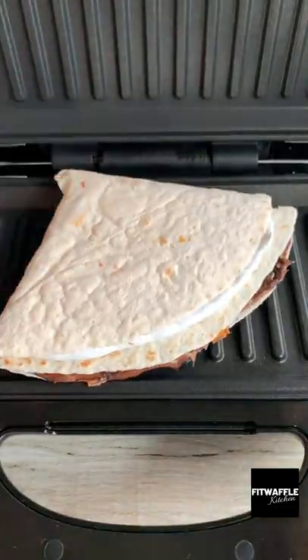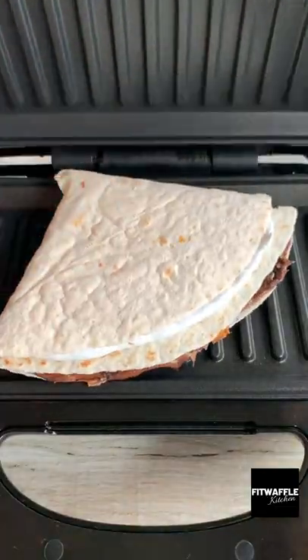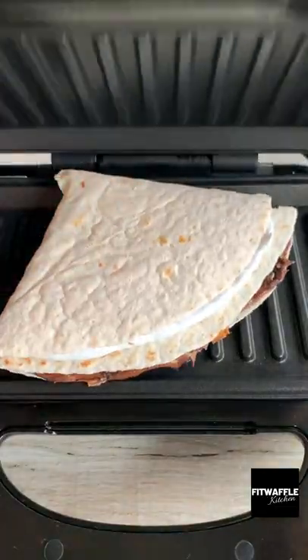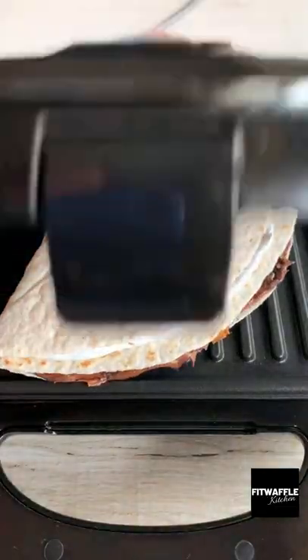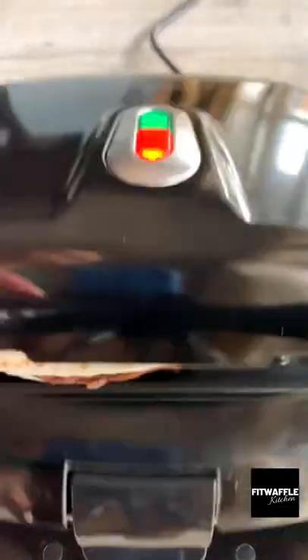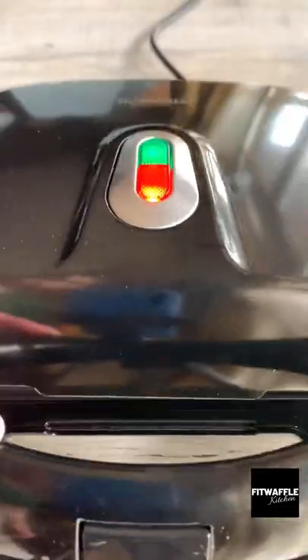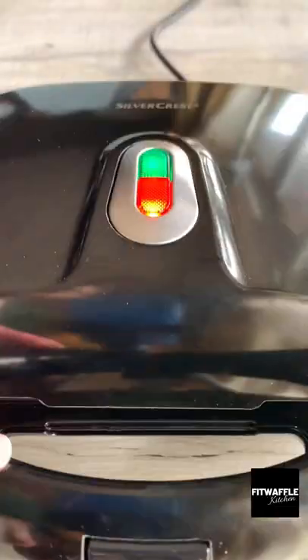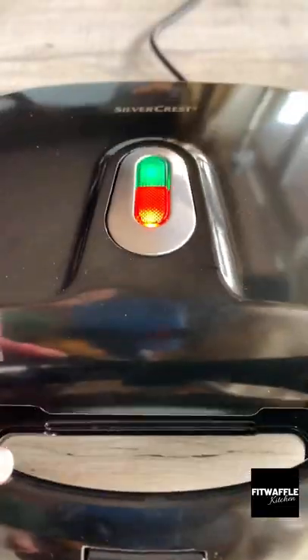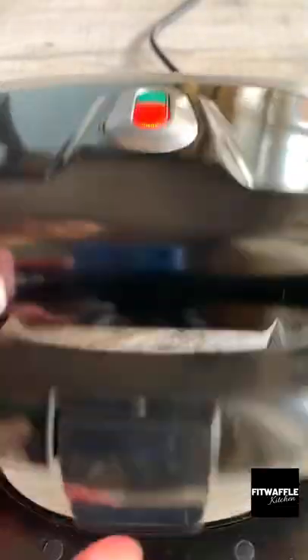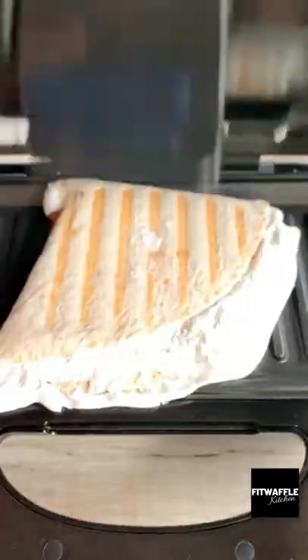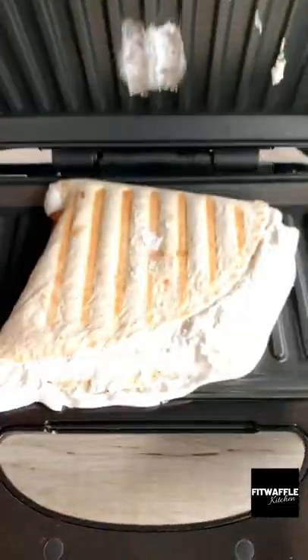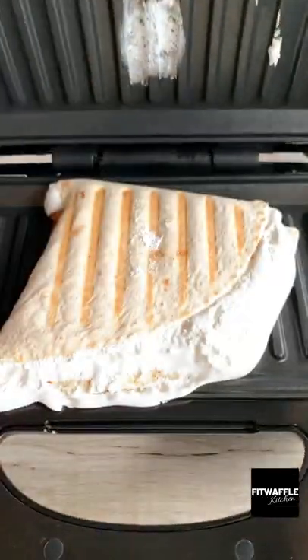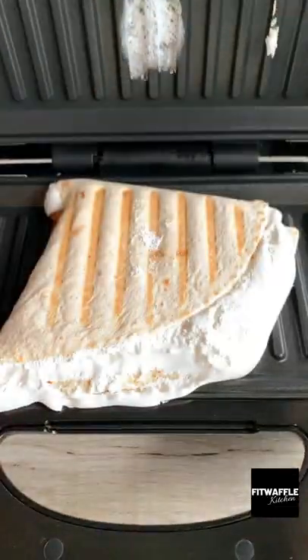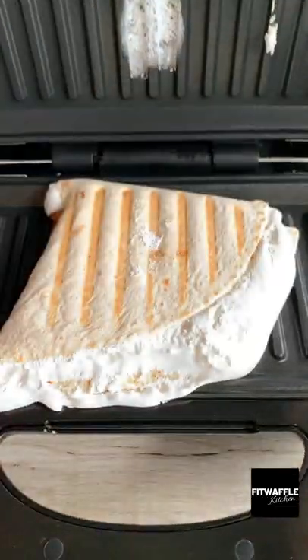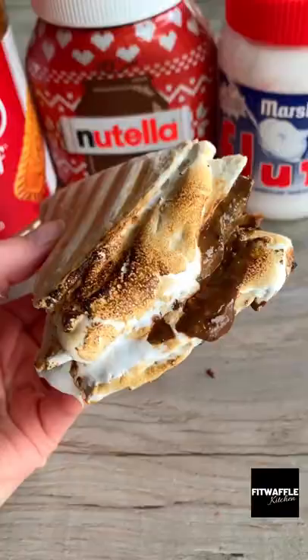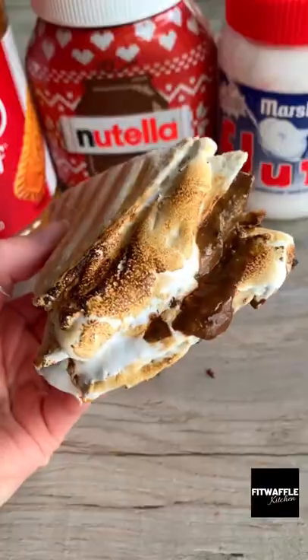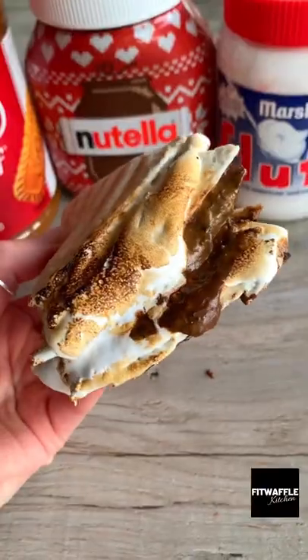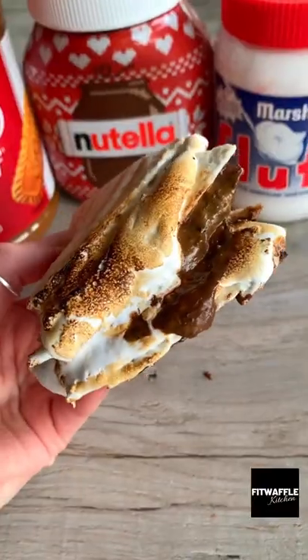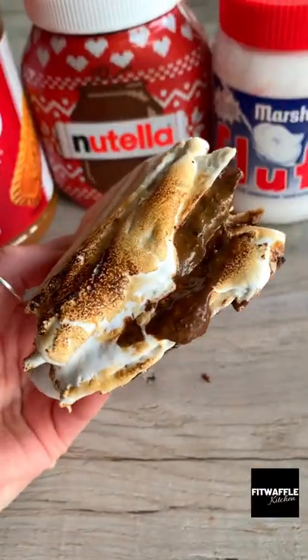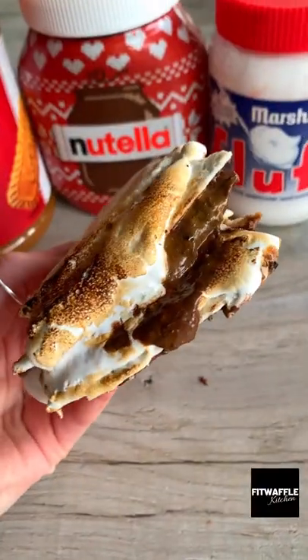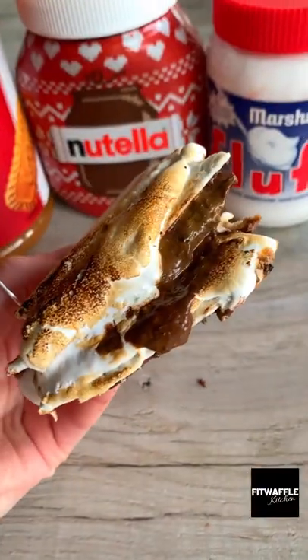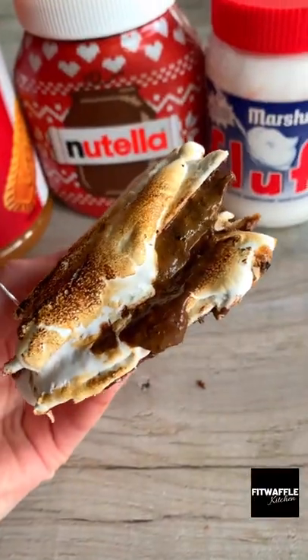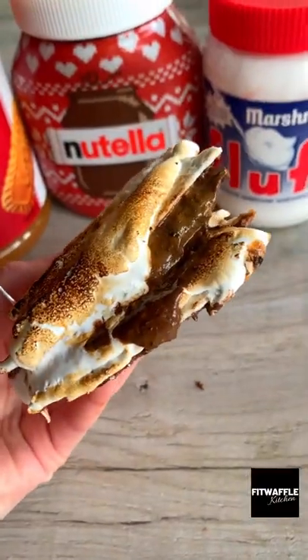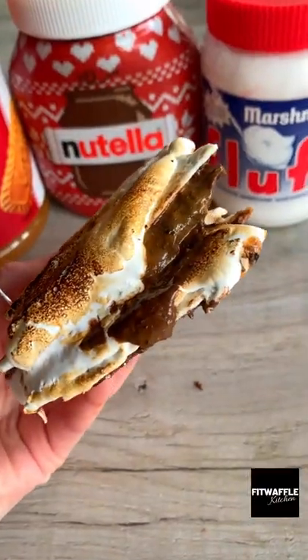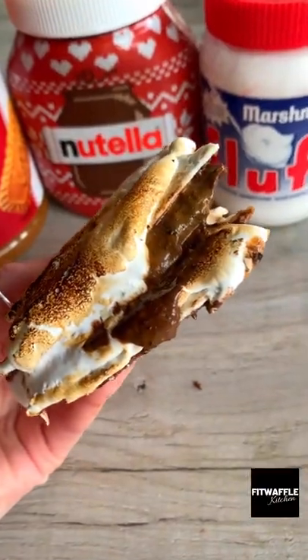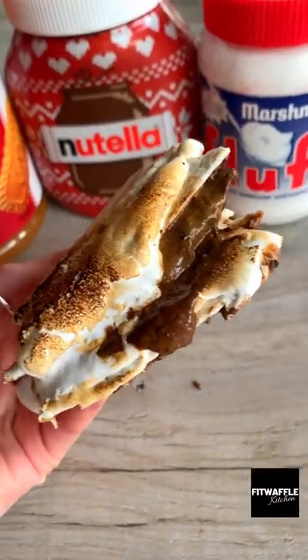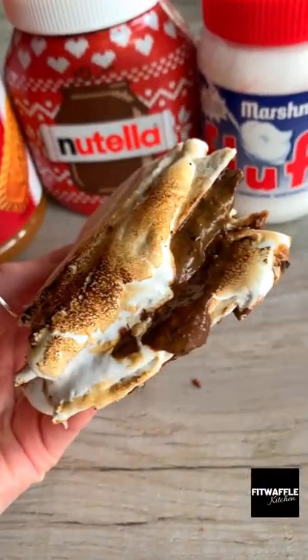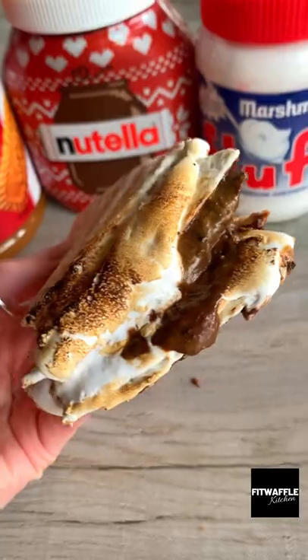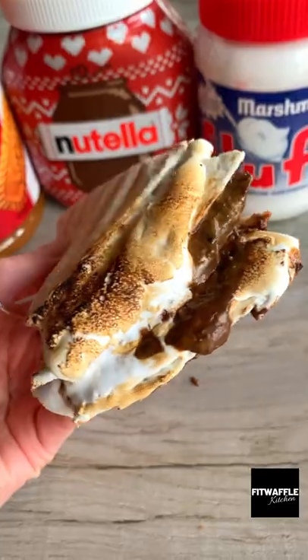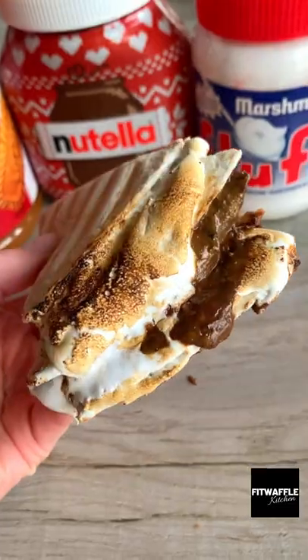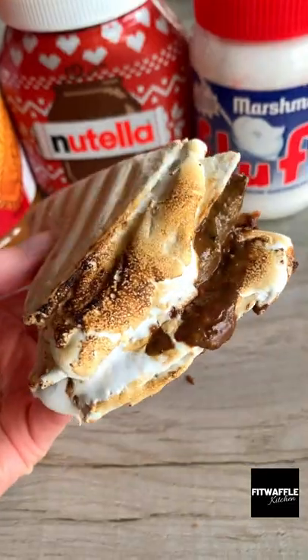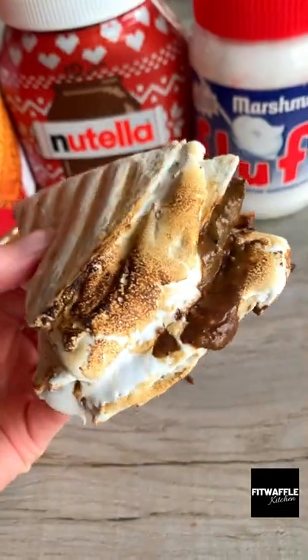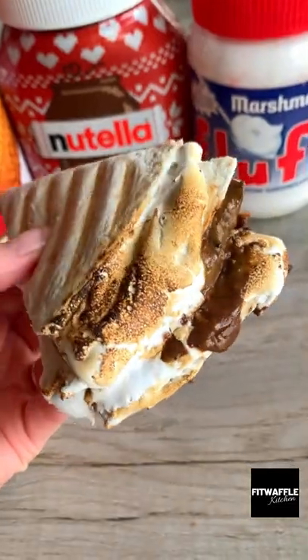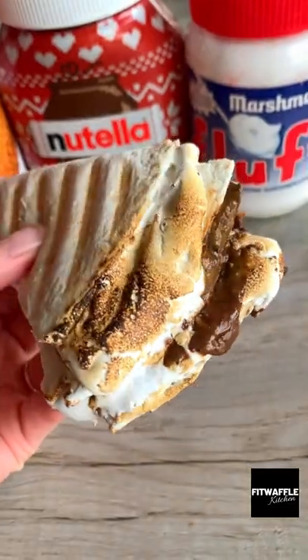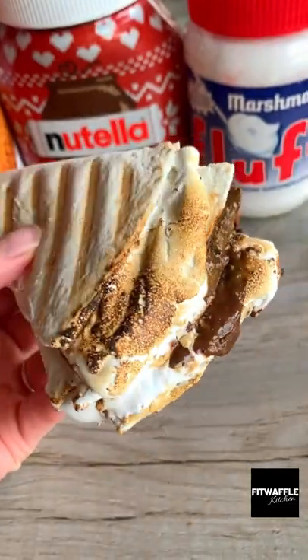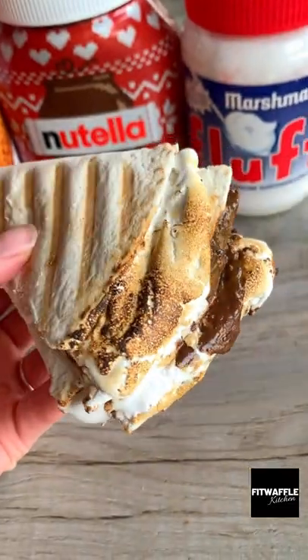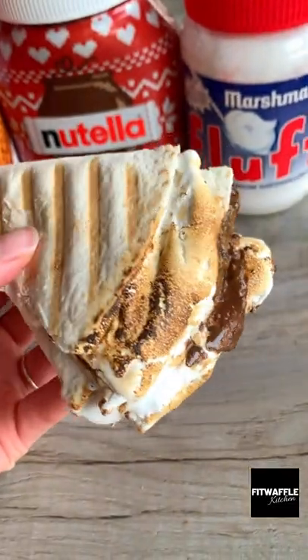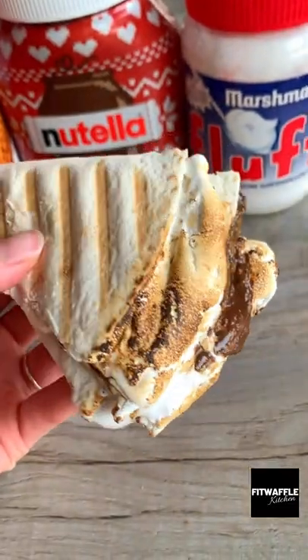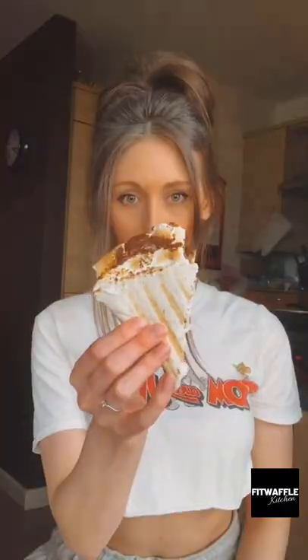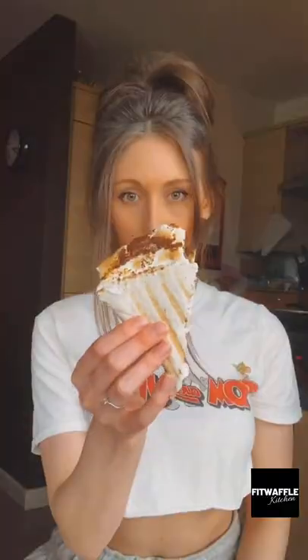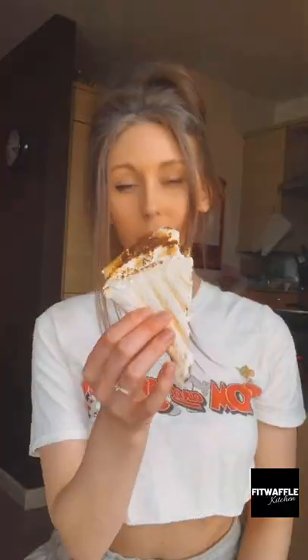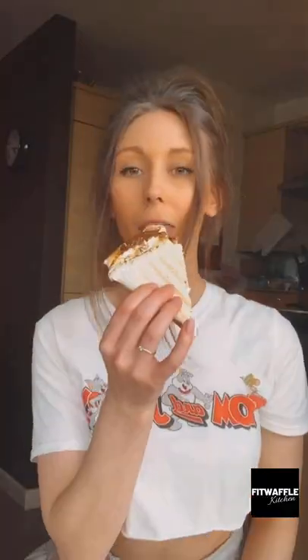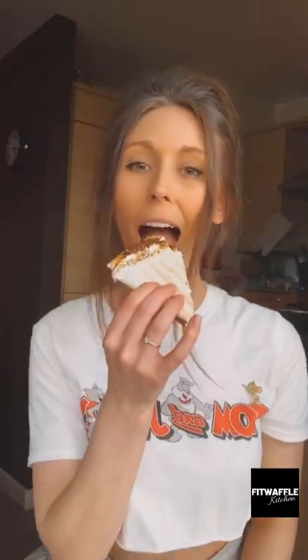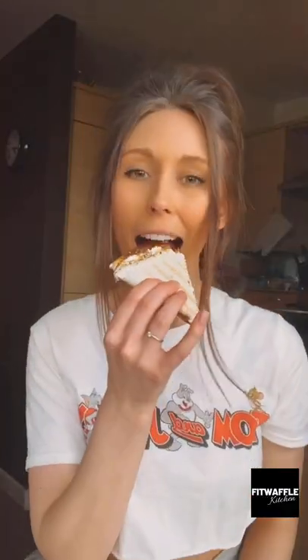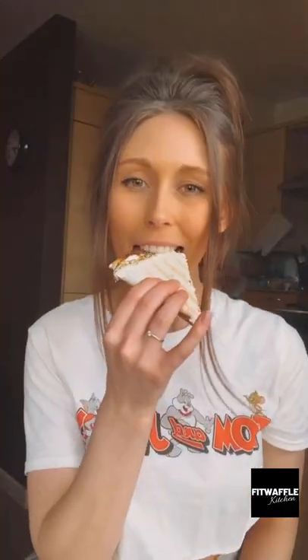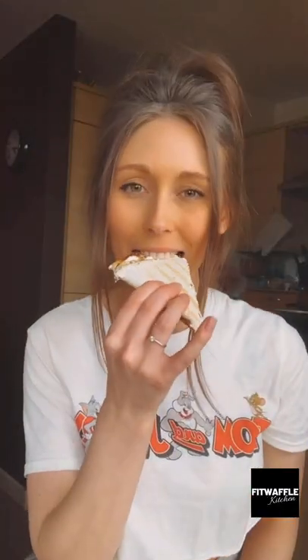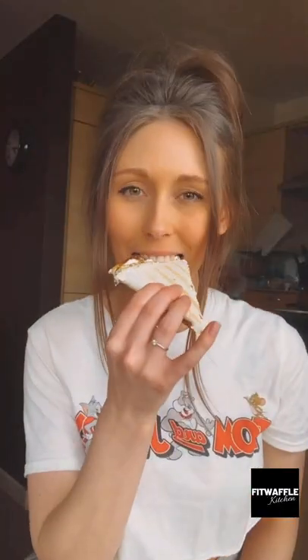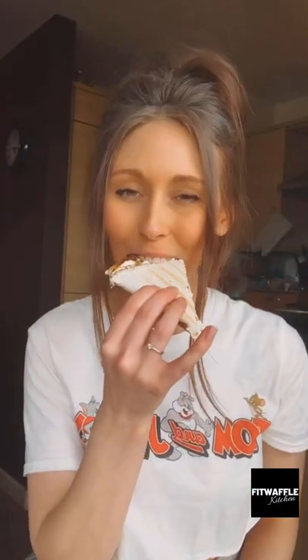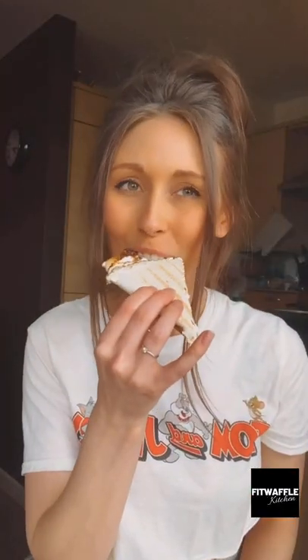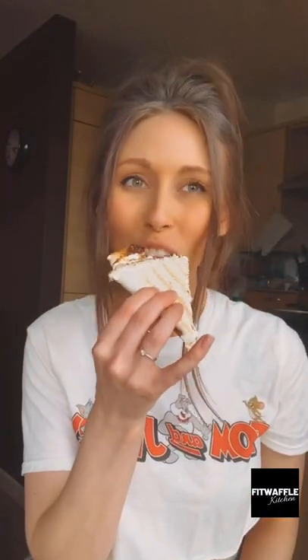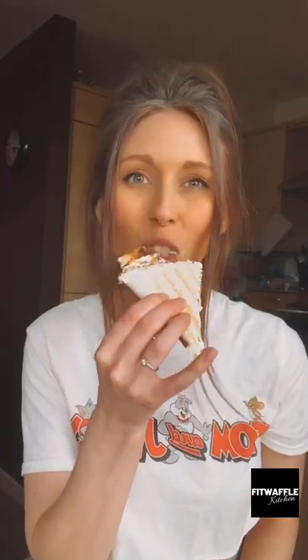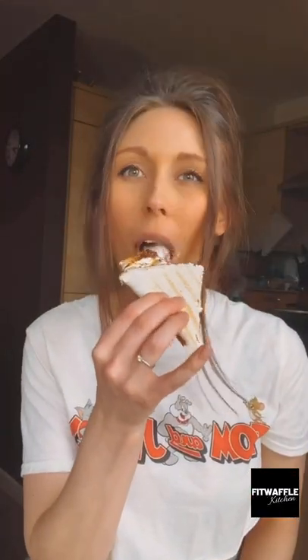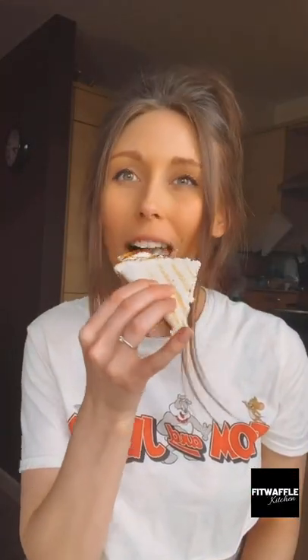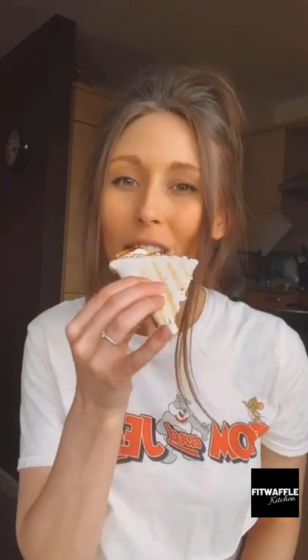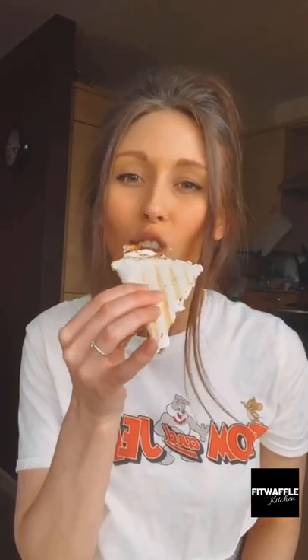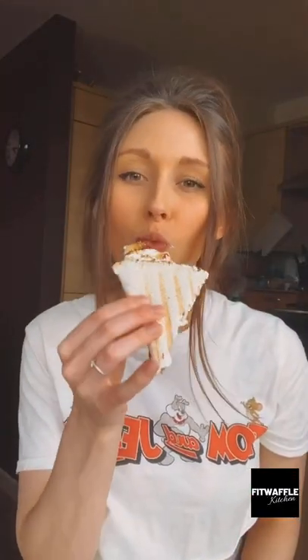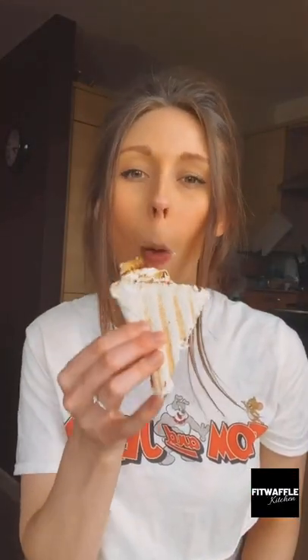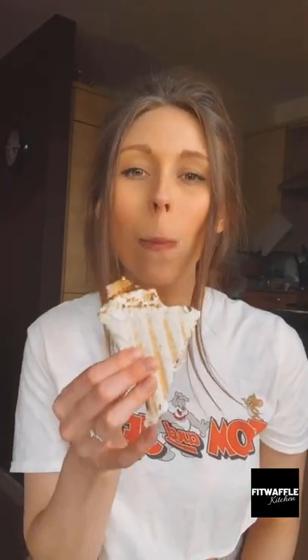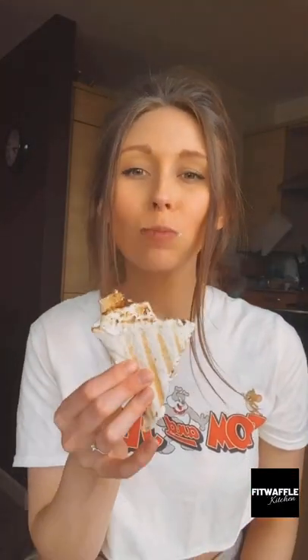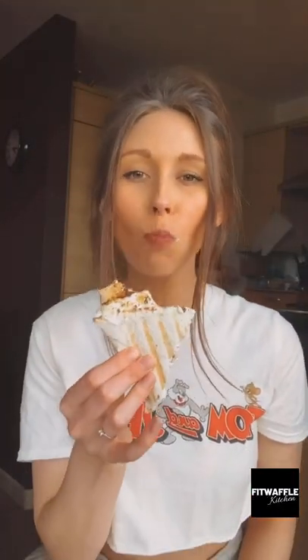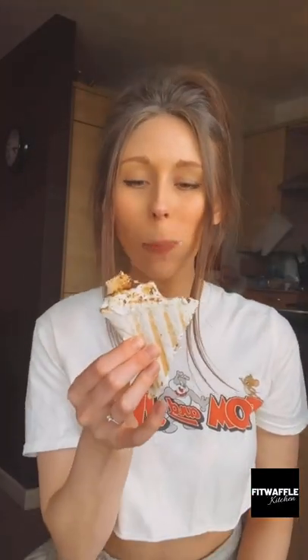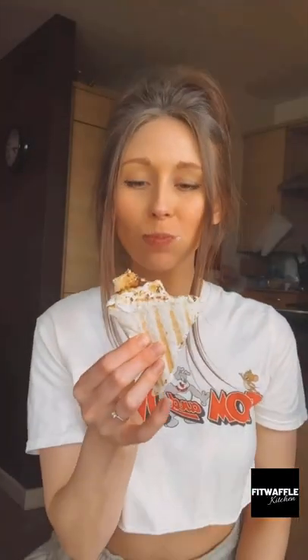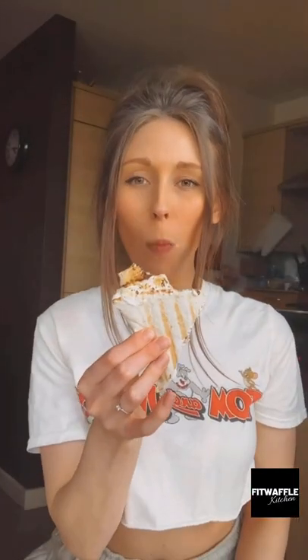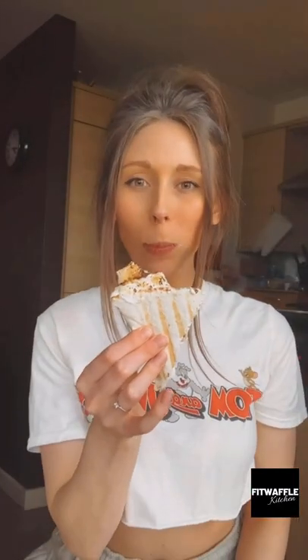Mine kind of overflowed but I saved it and toasted the edges because toasted marshmallow is everything. It was so good. Would you try this?